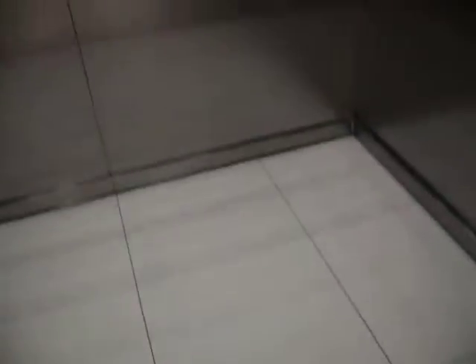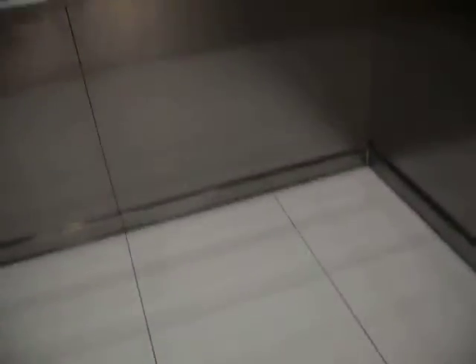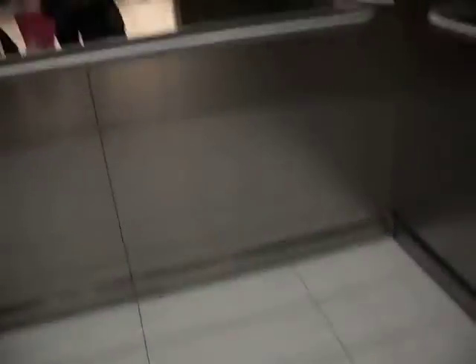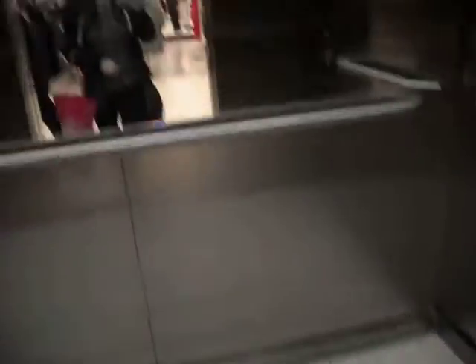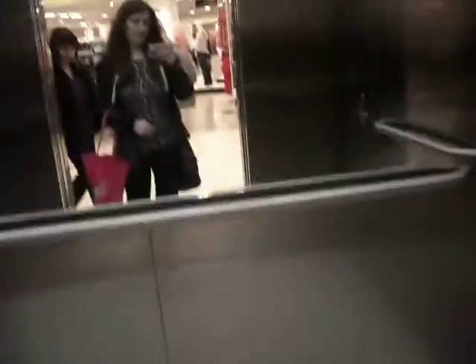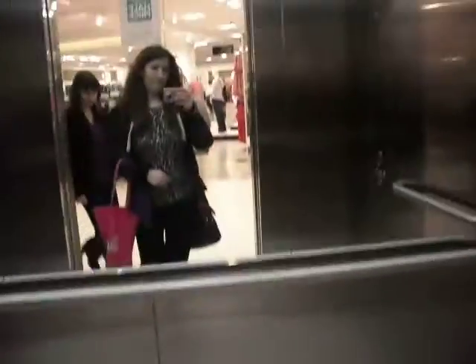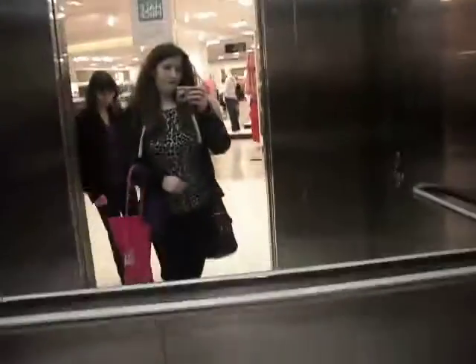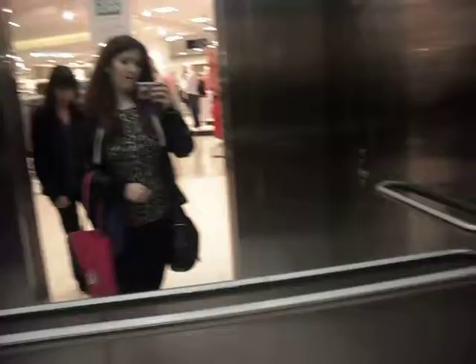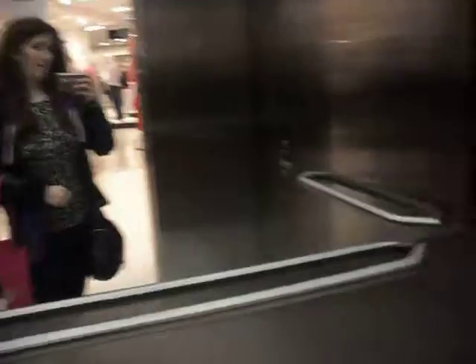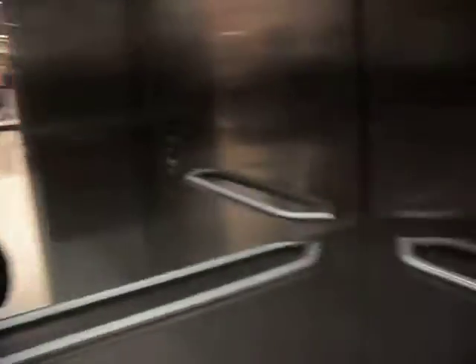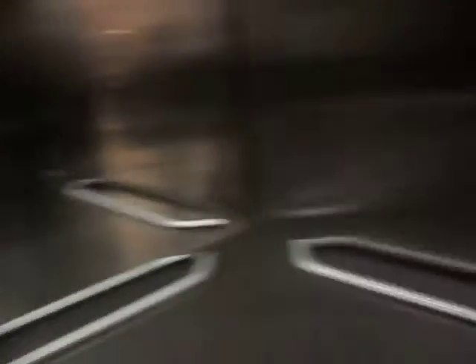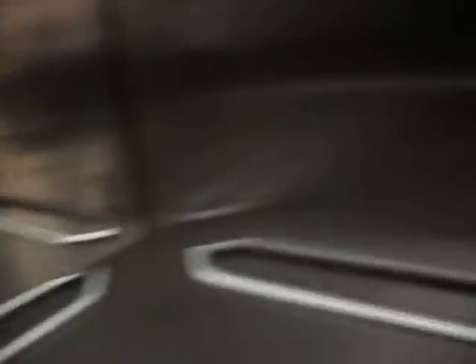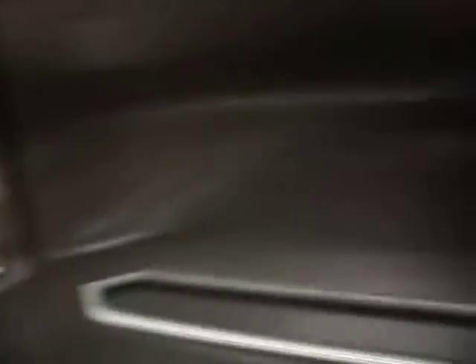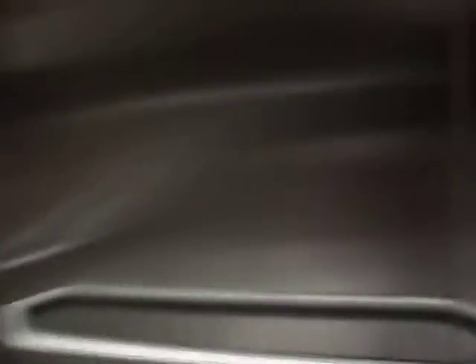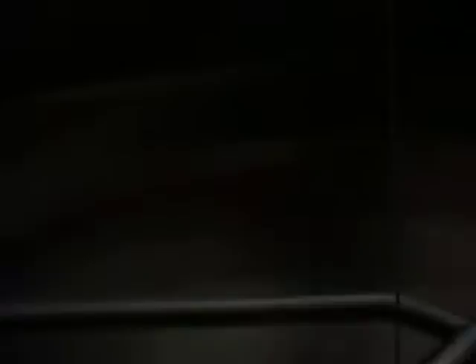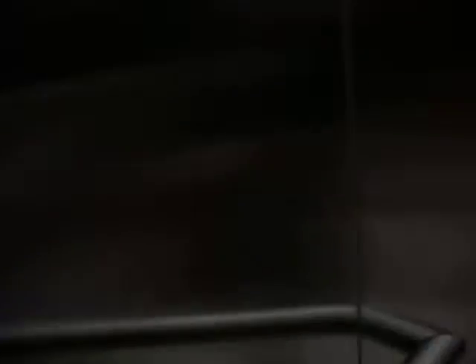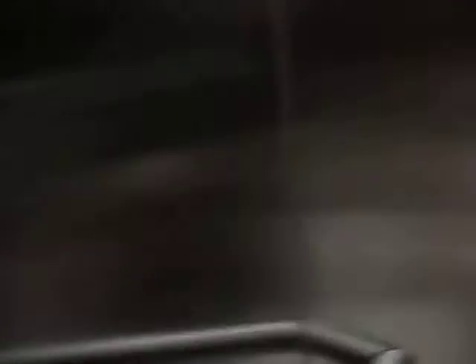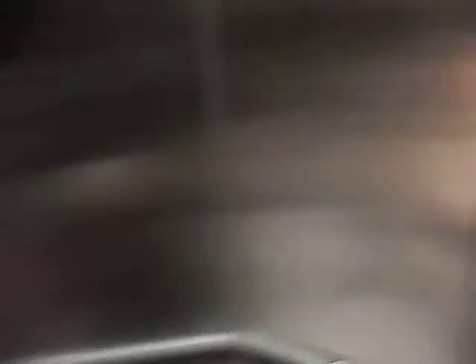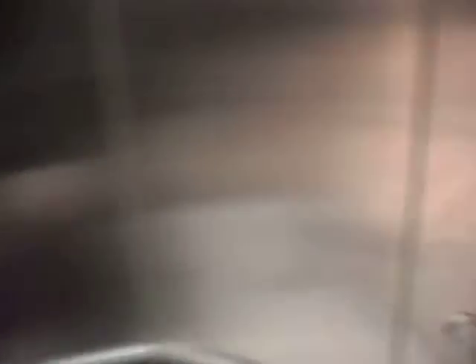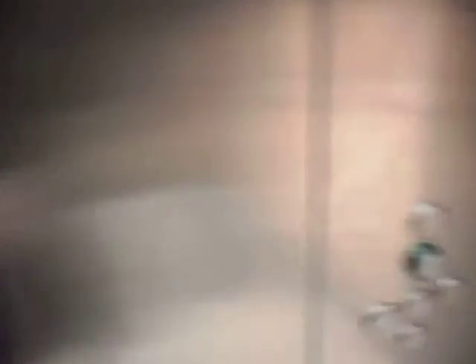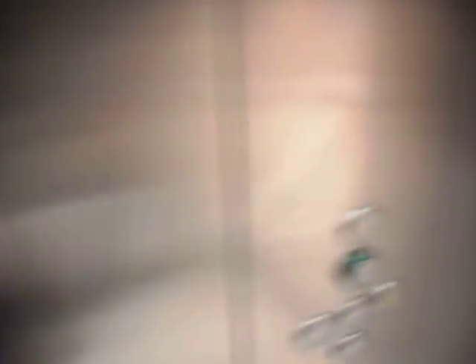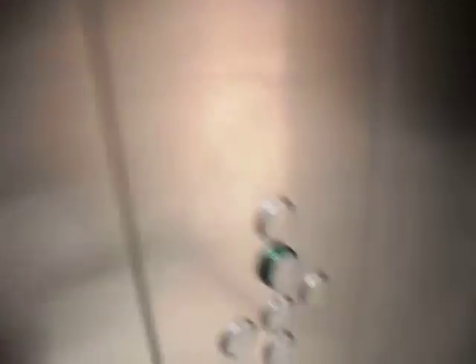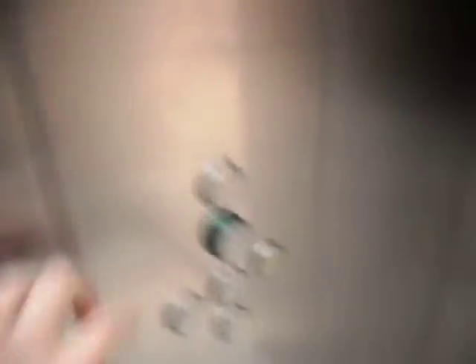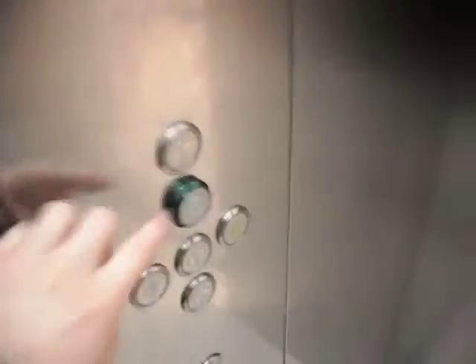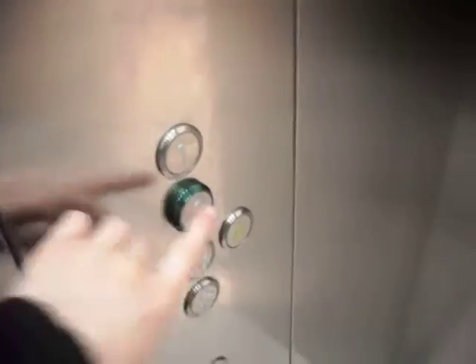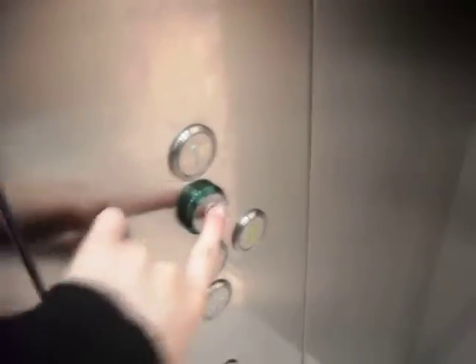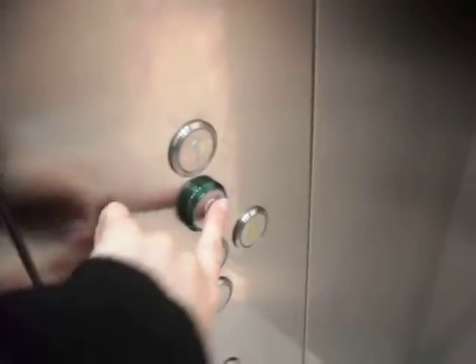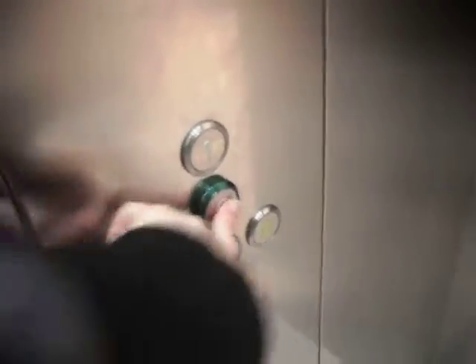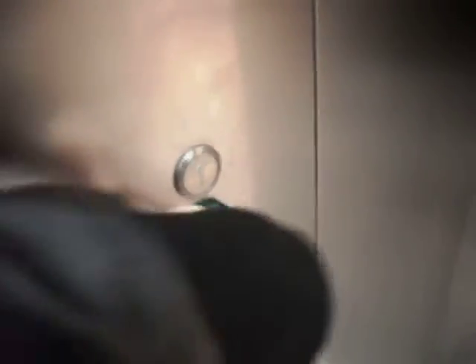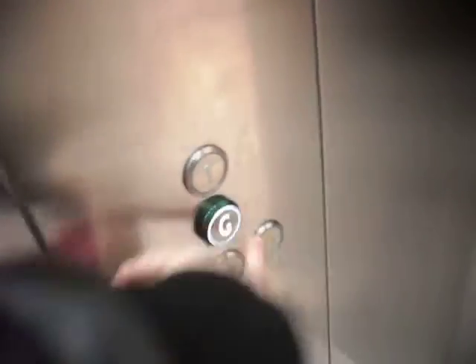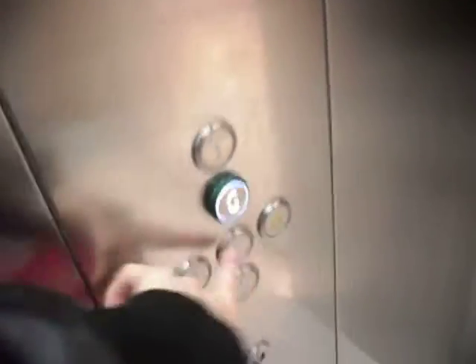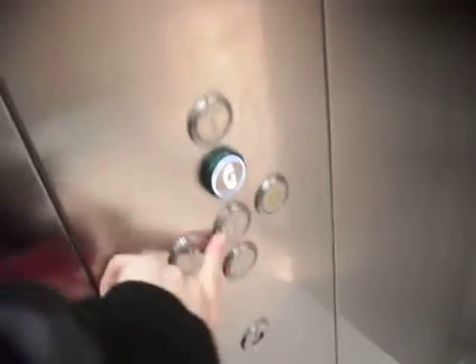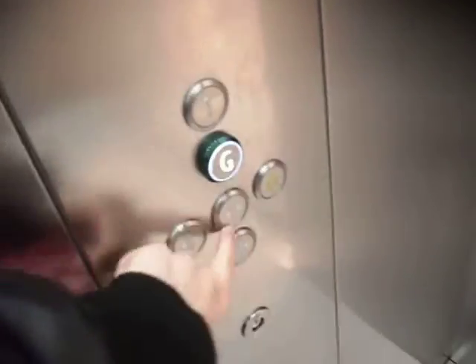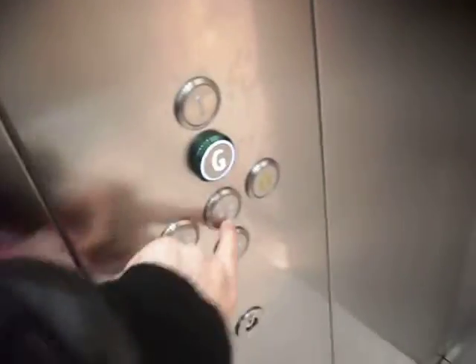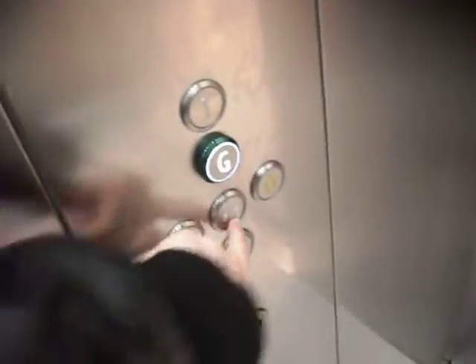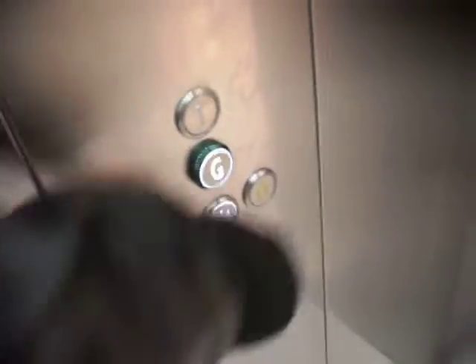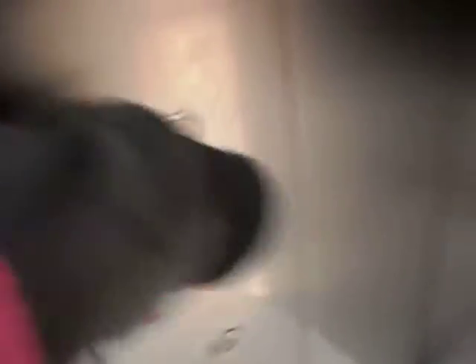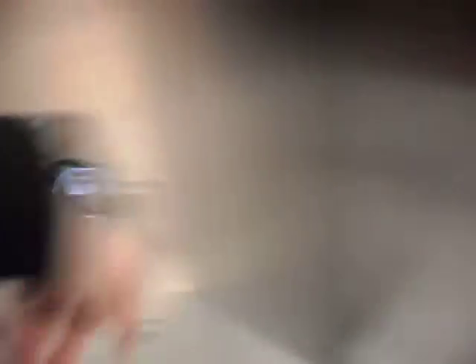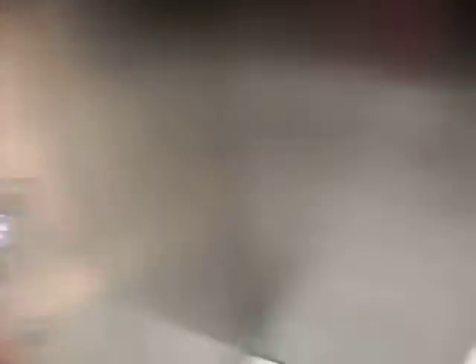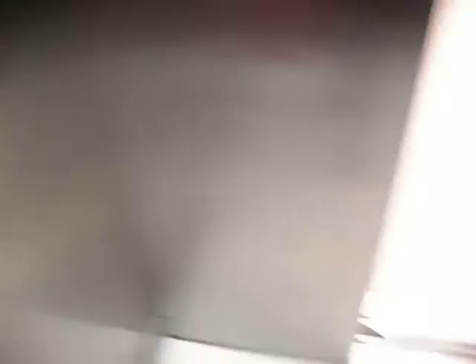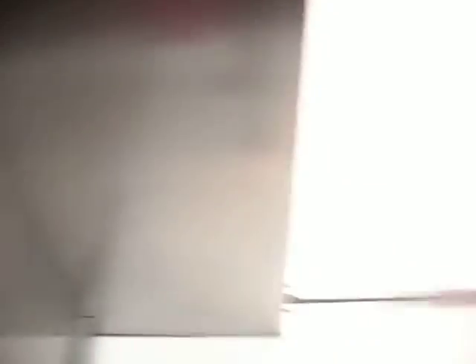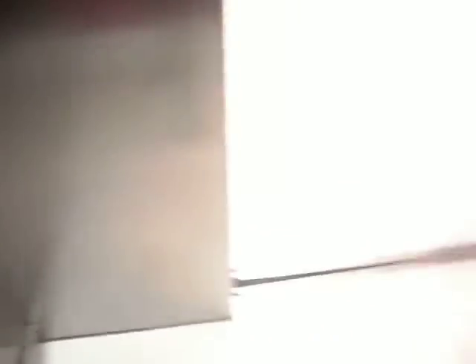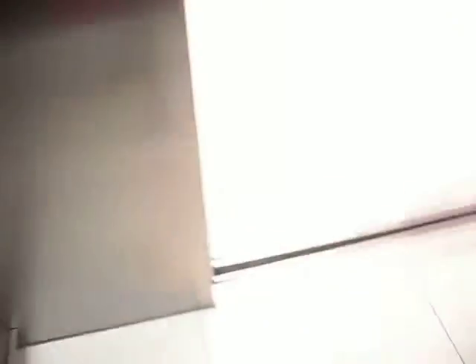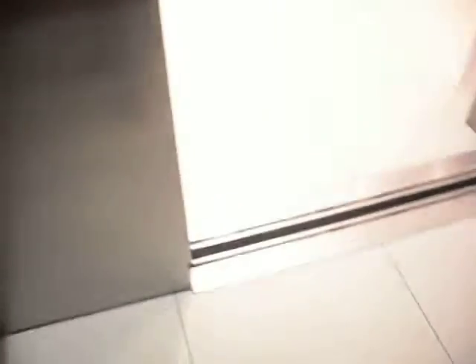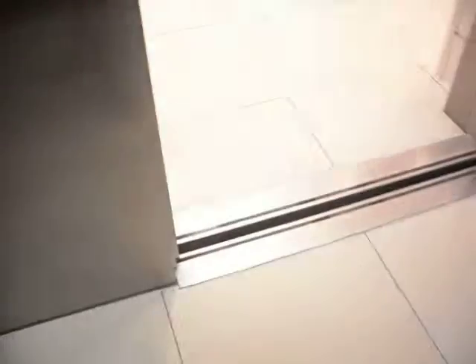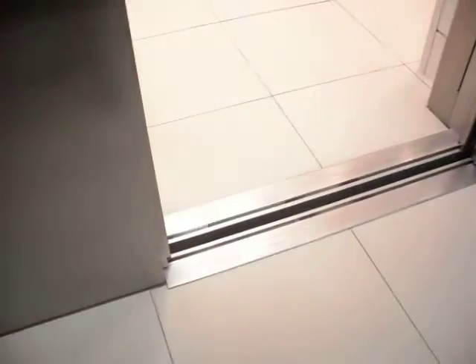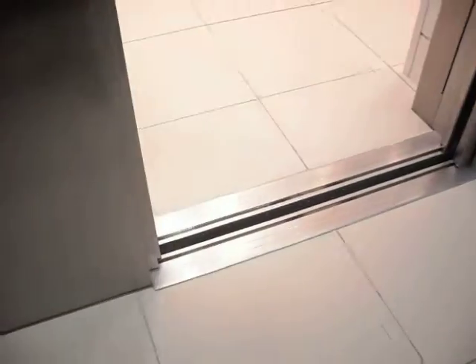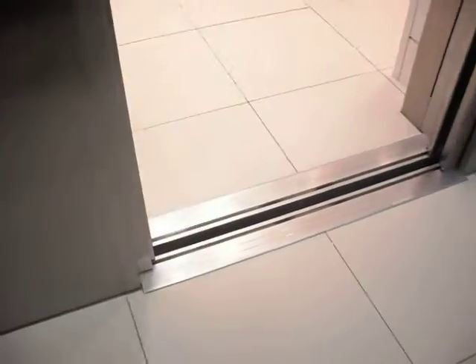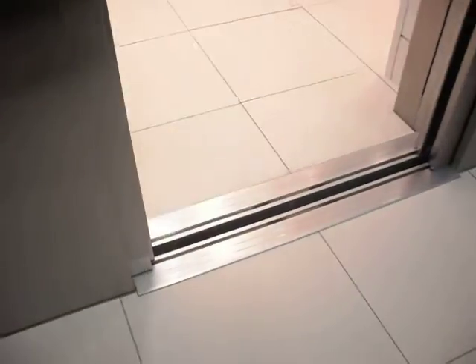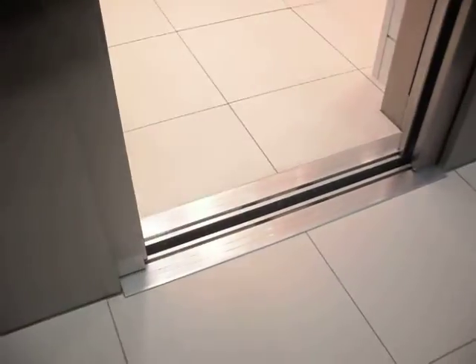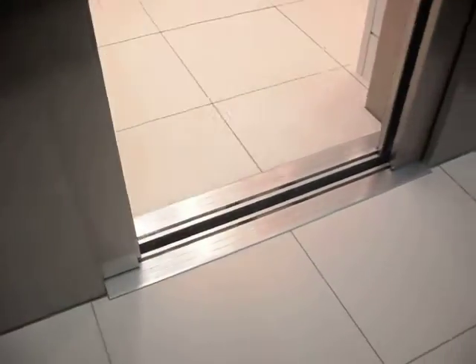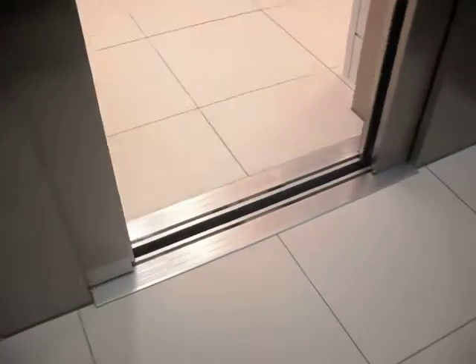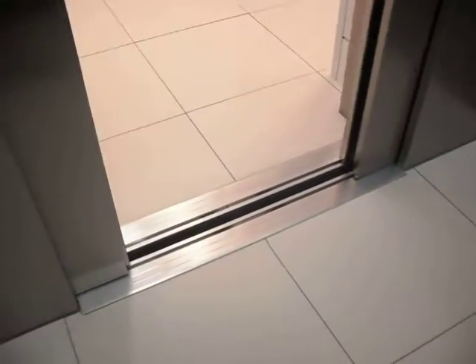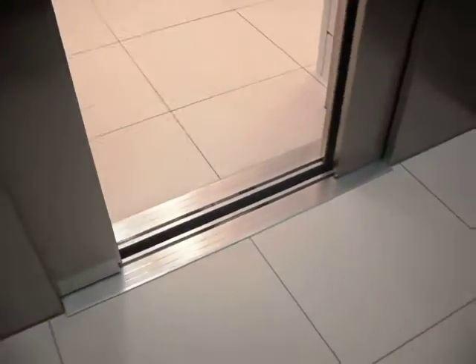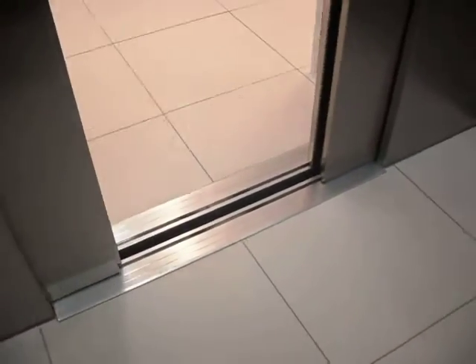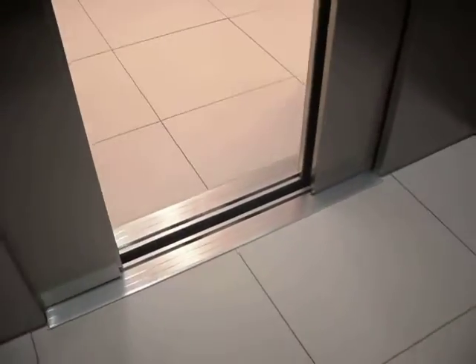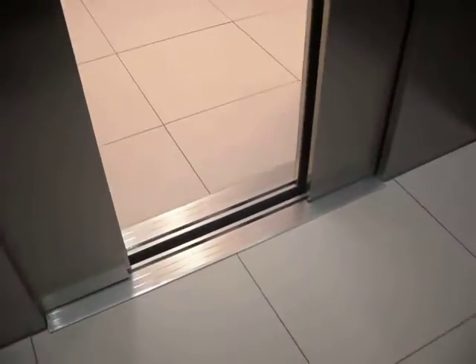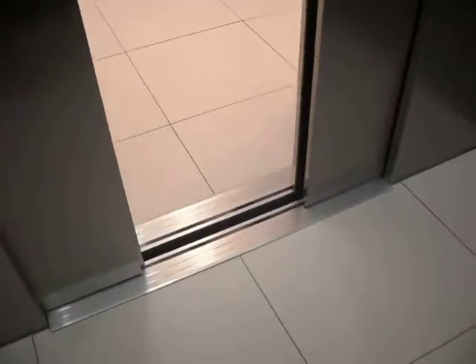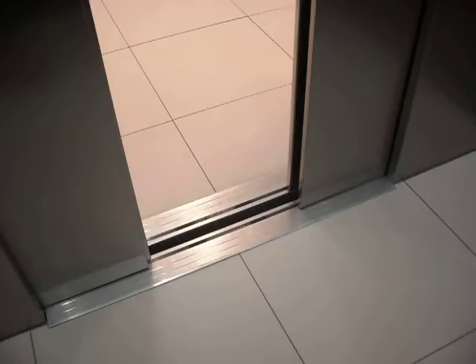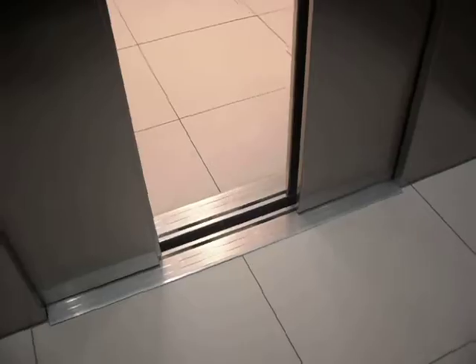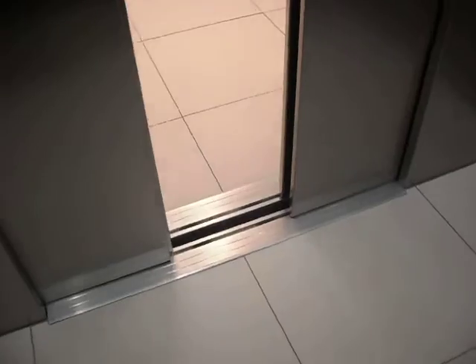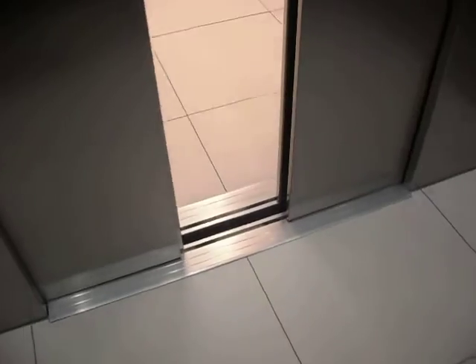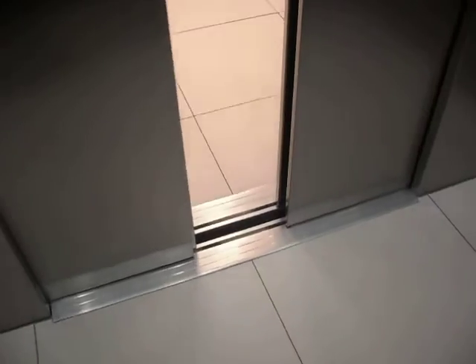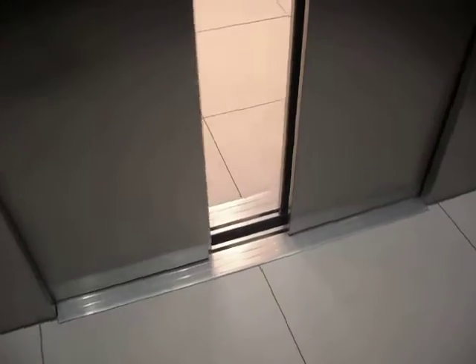Going down. Door closed. Door closed works like that.